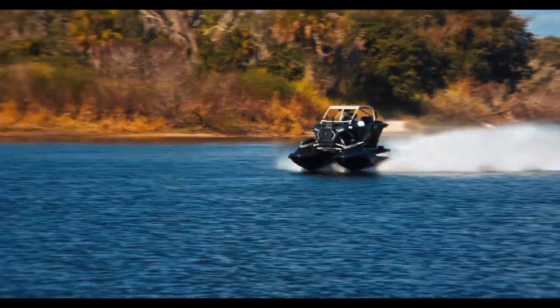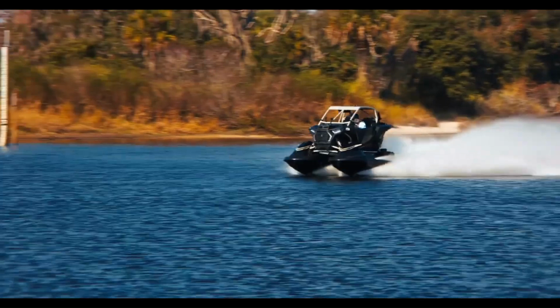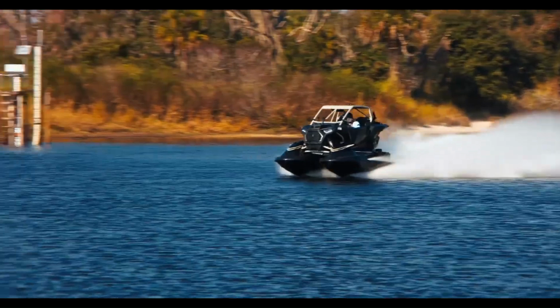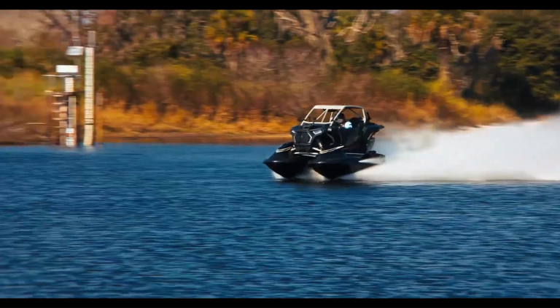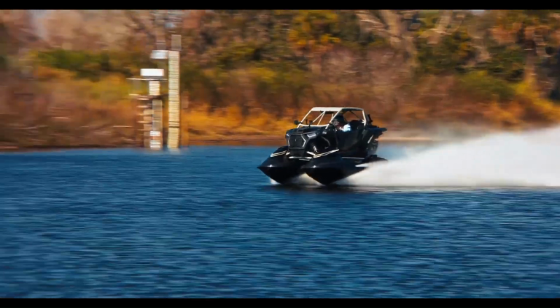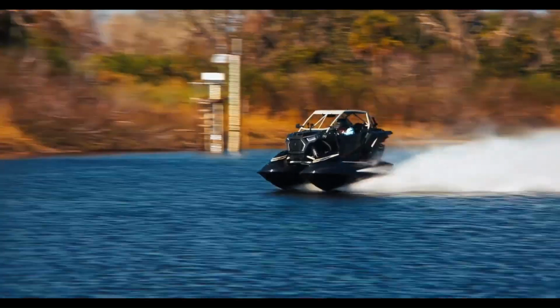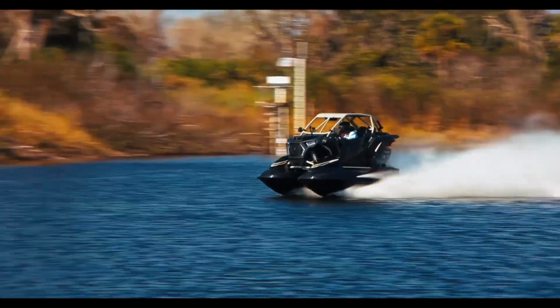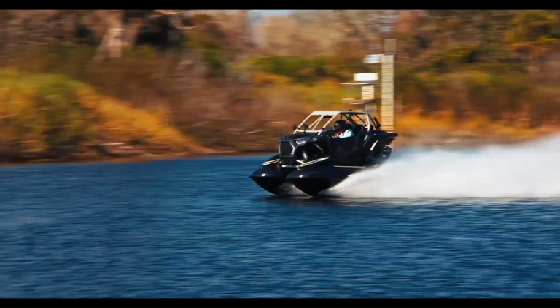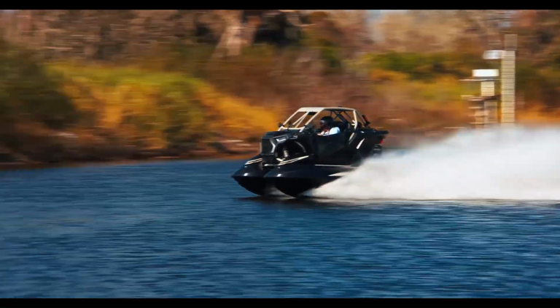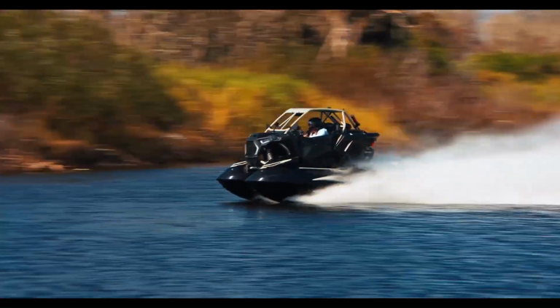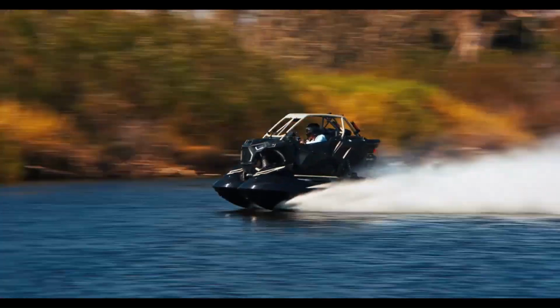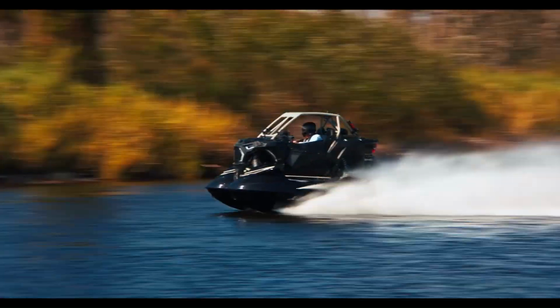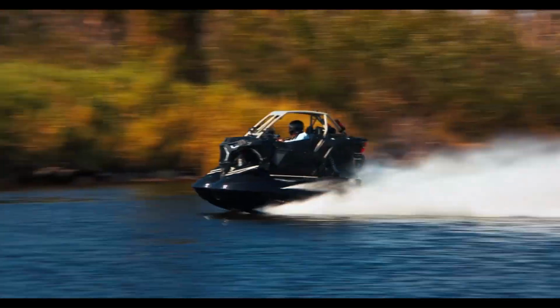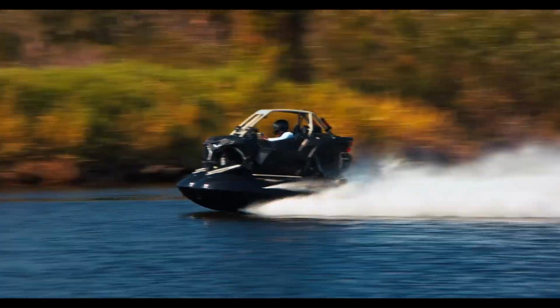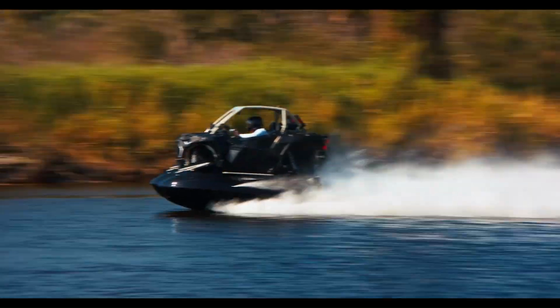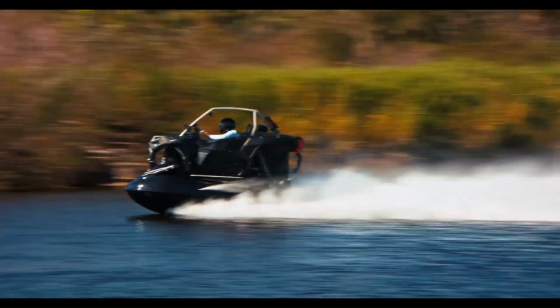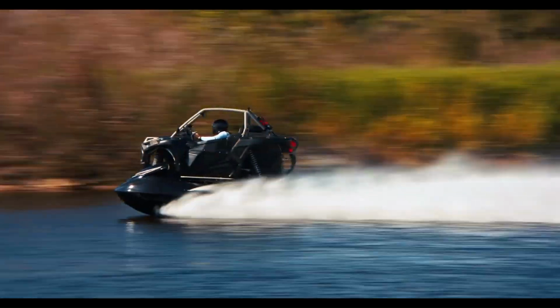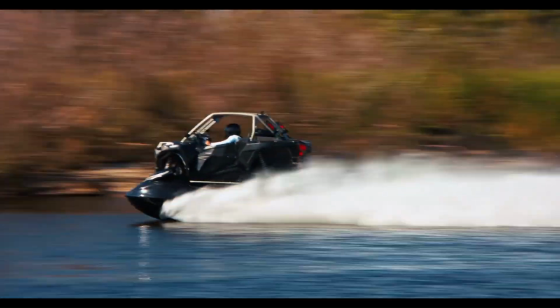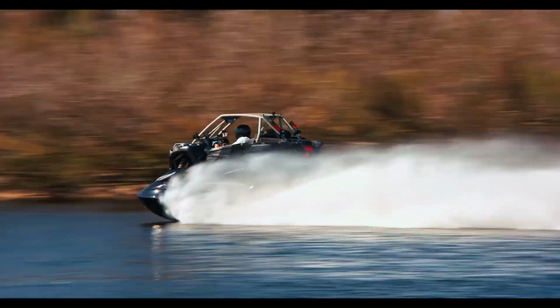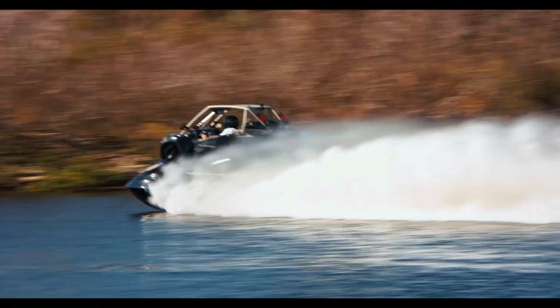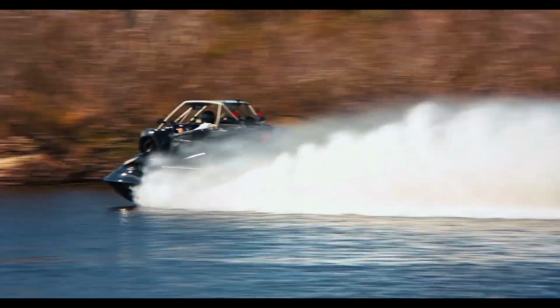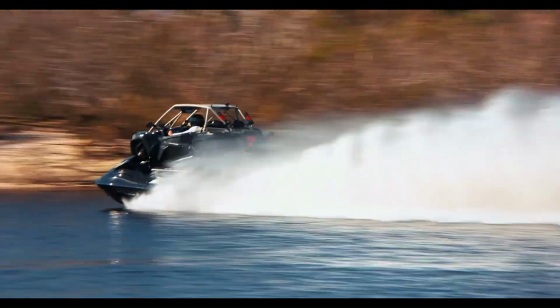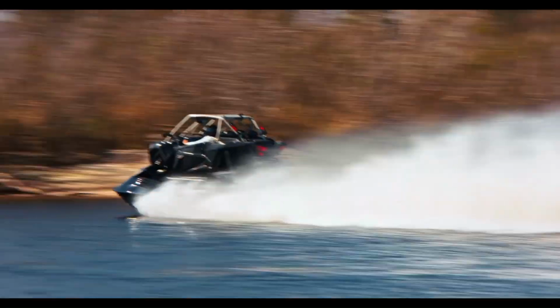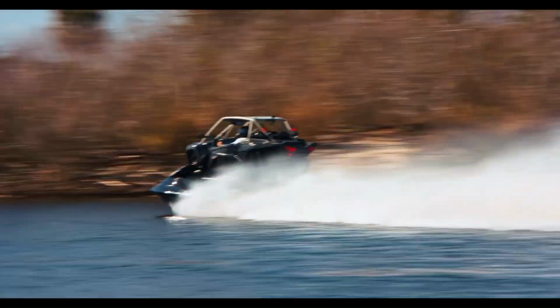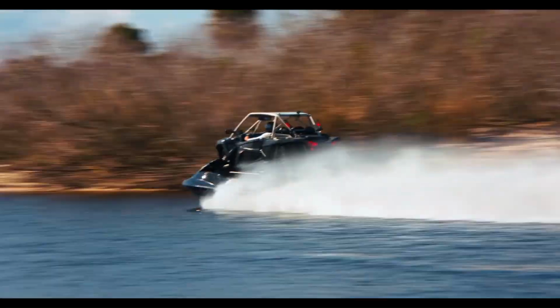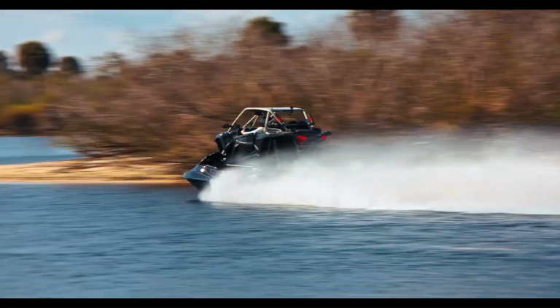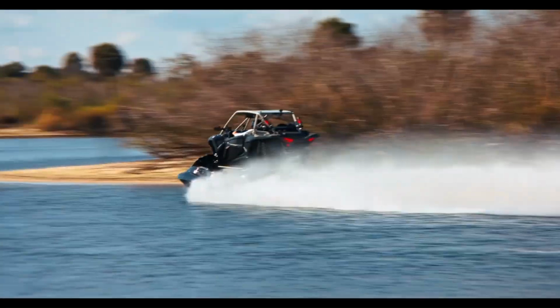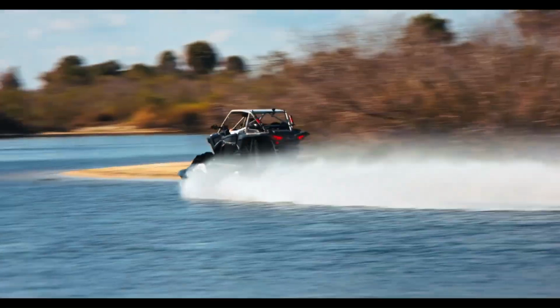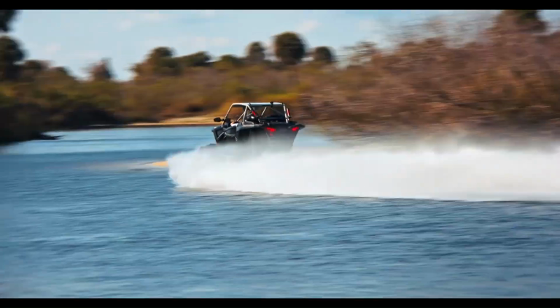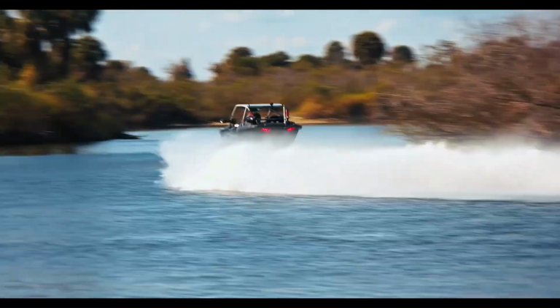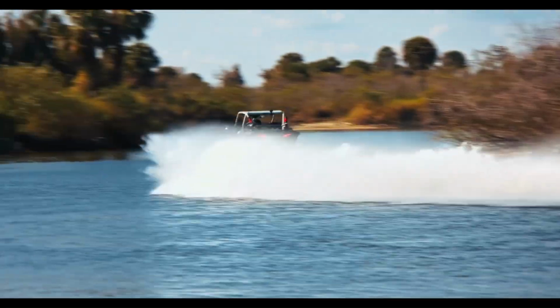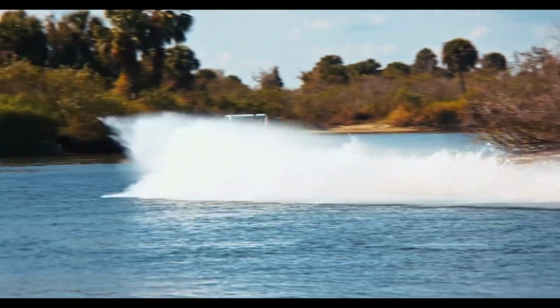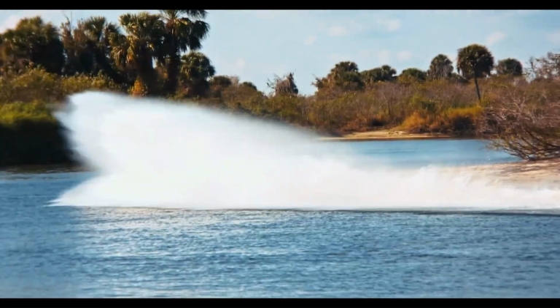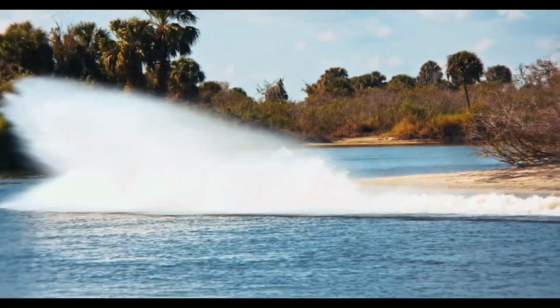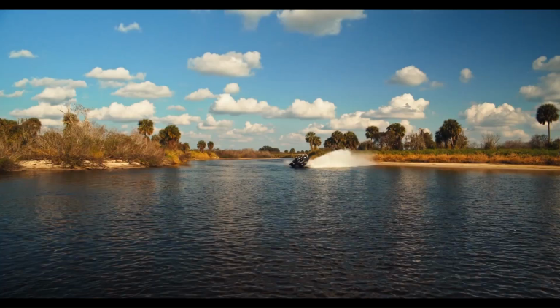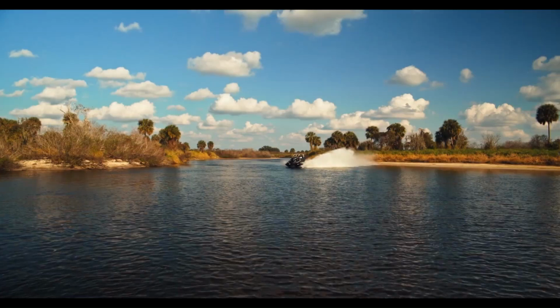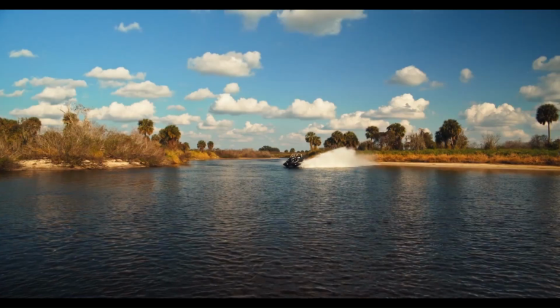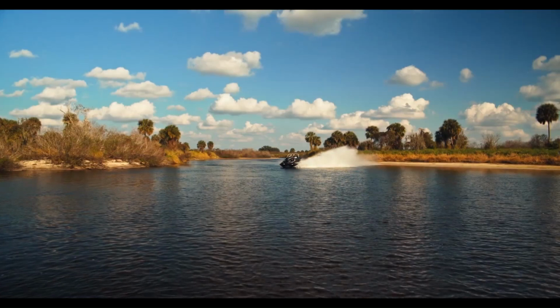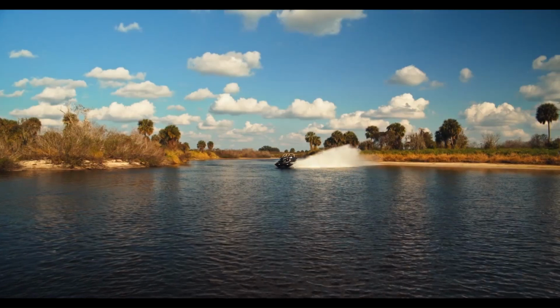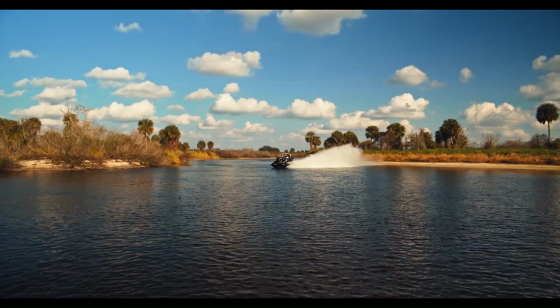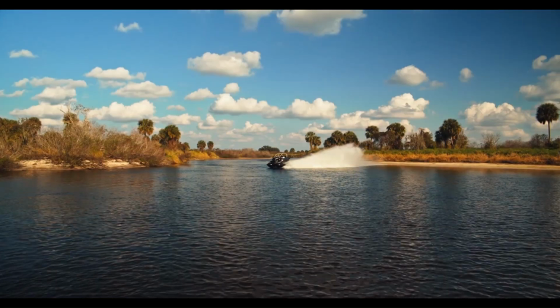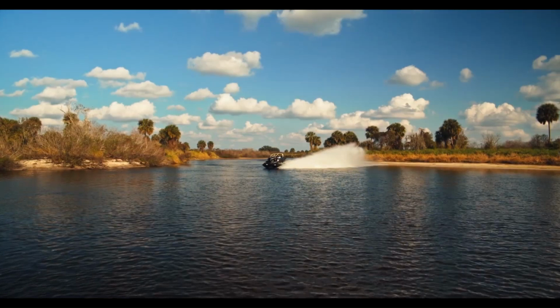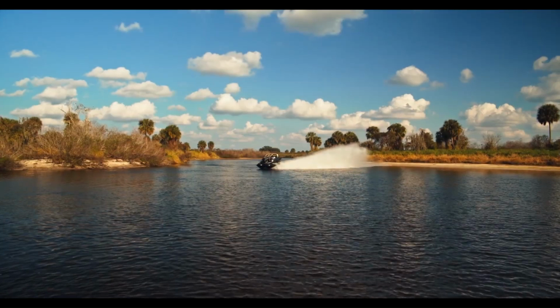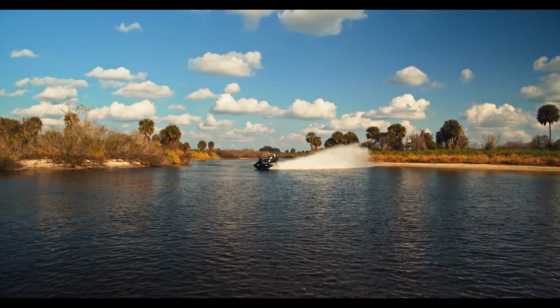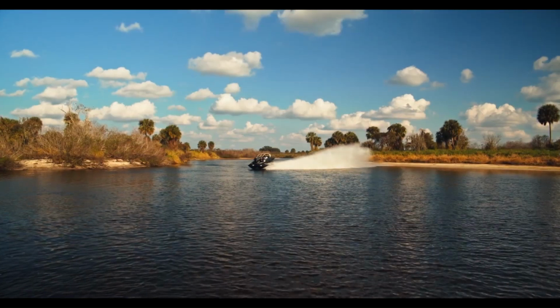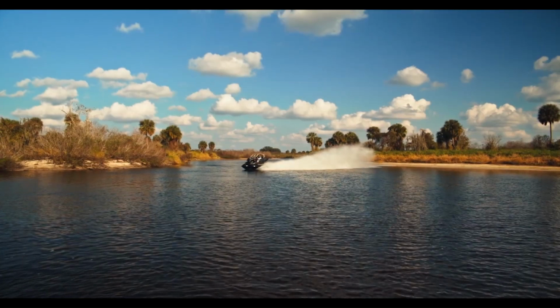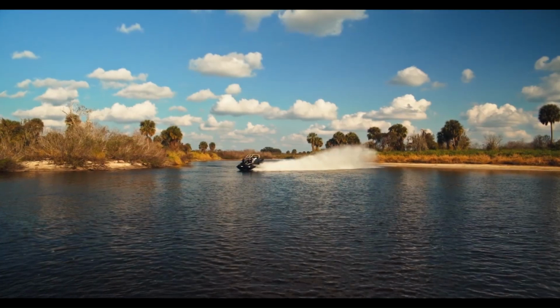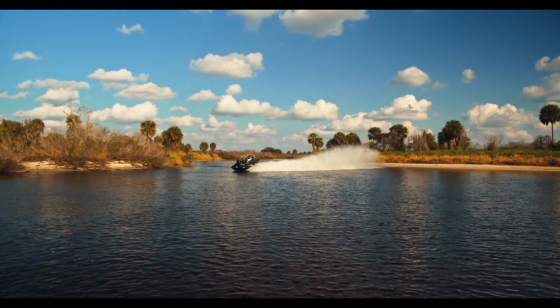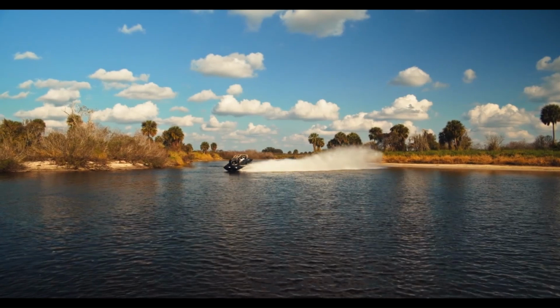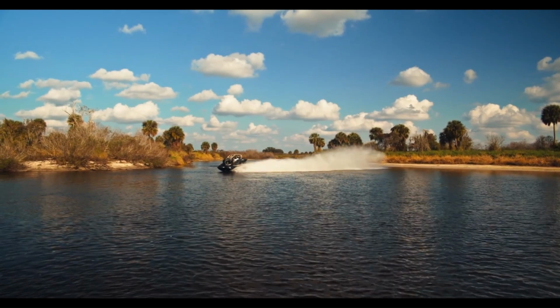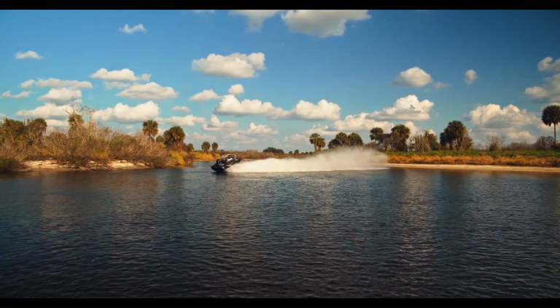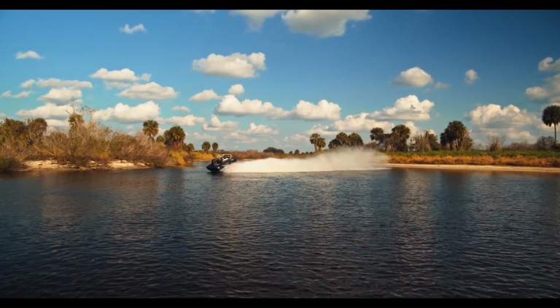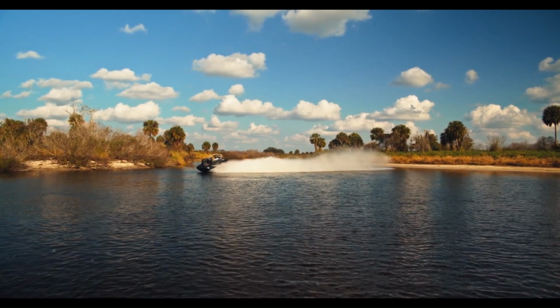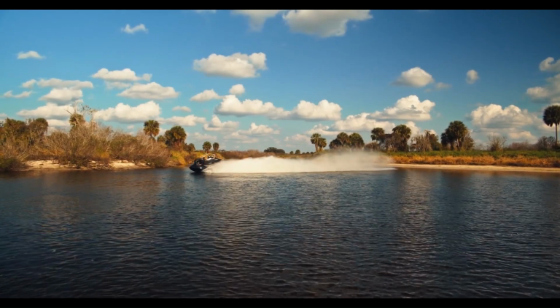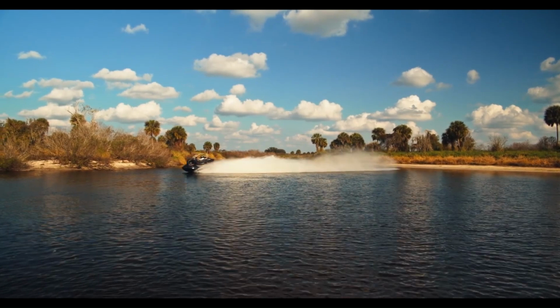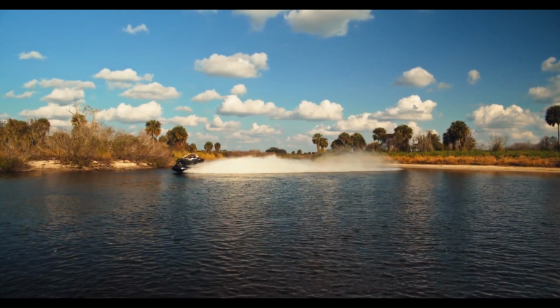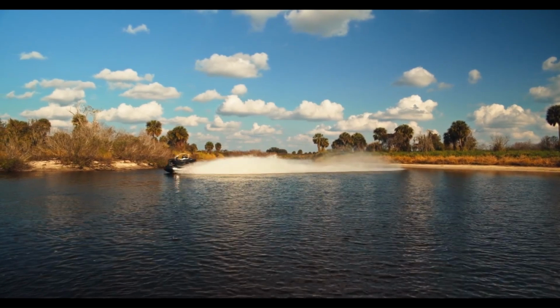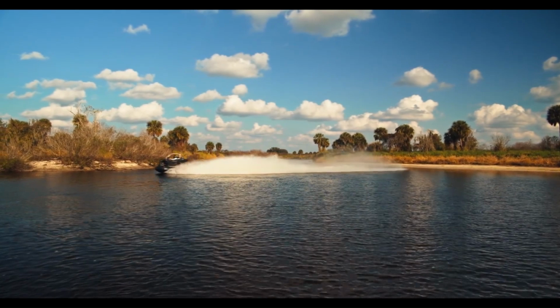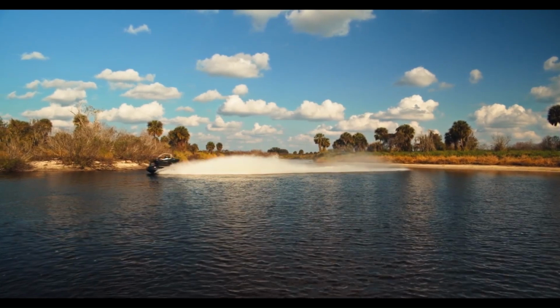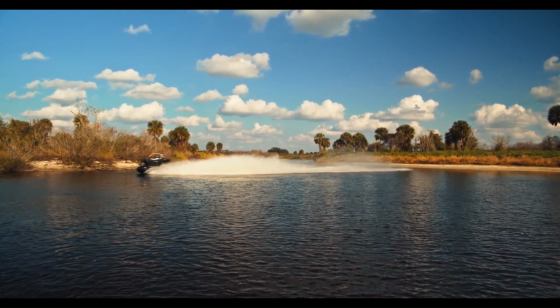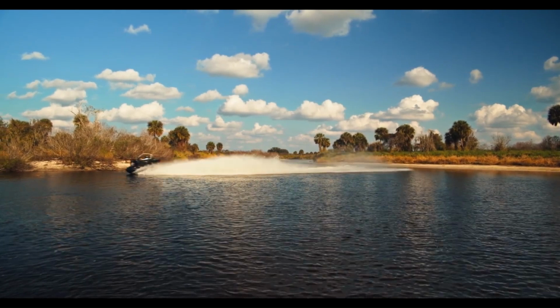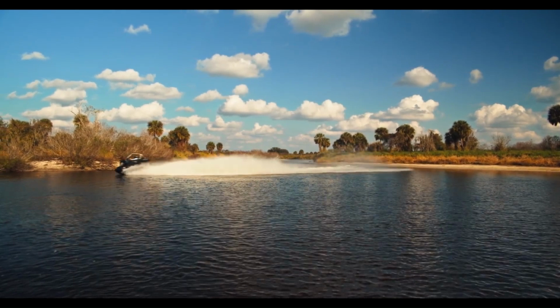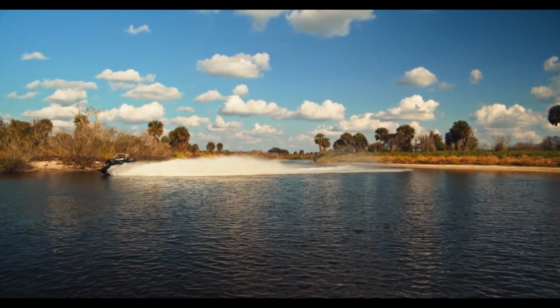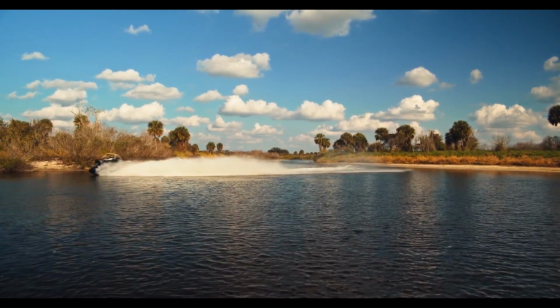With its intuitive controls and robust build, the Typhoon represents a new class of versatile and powerful watercraft.